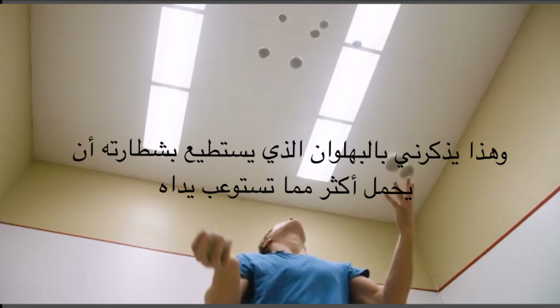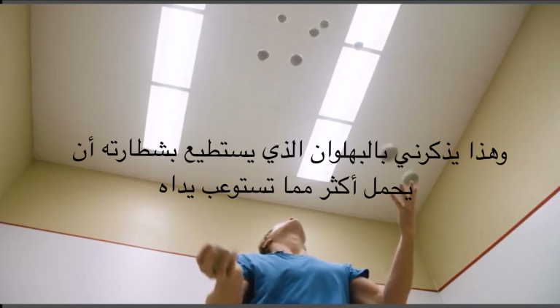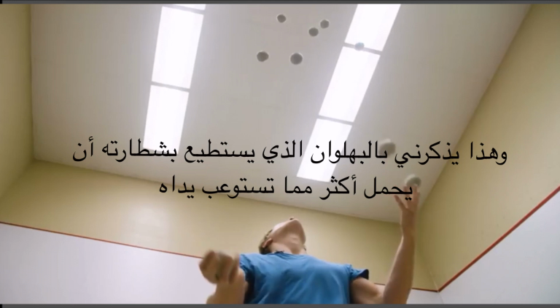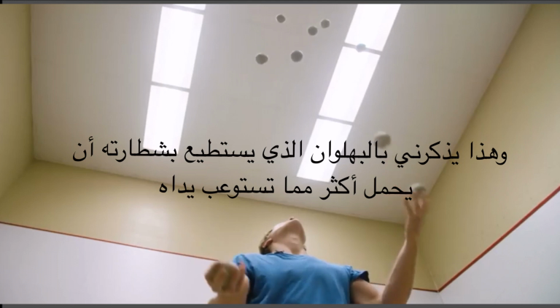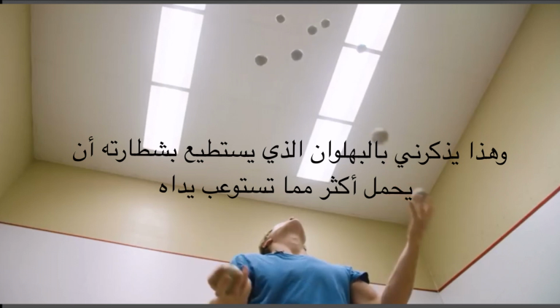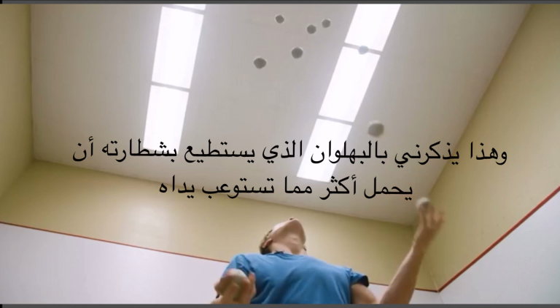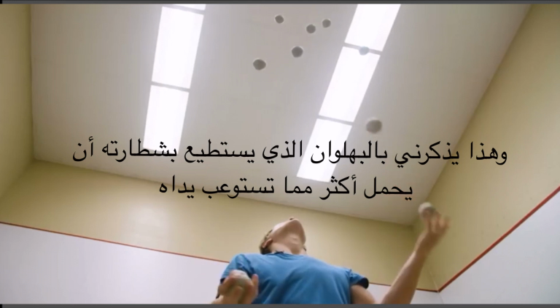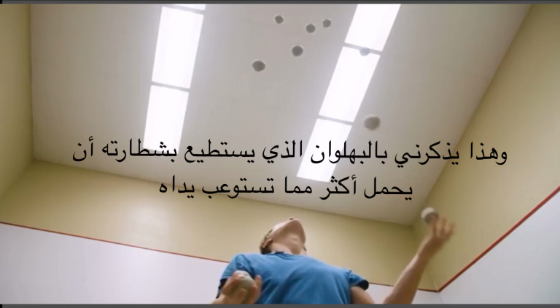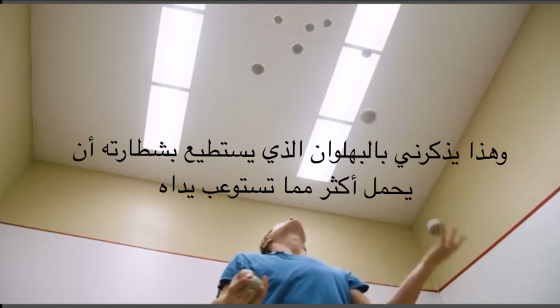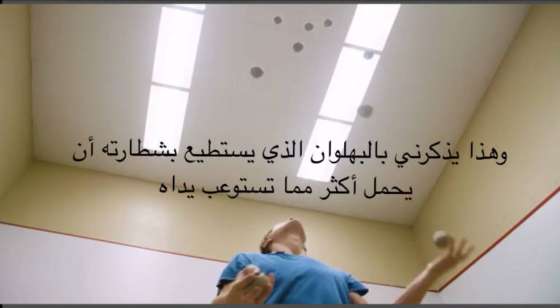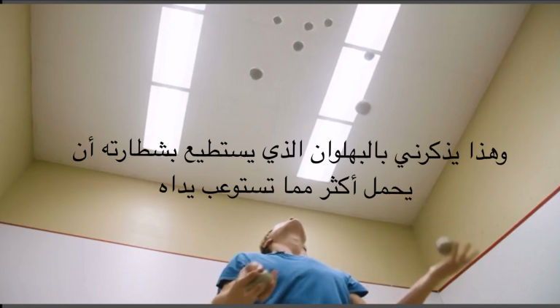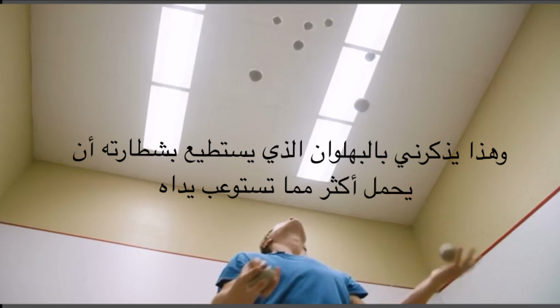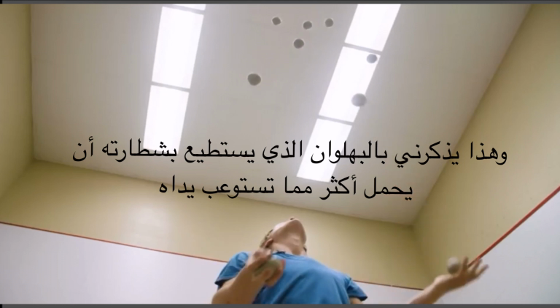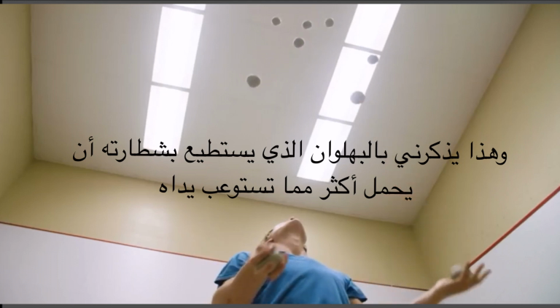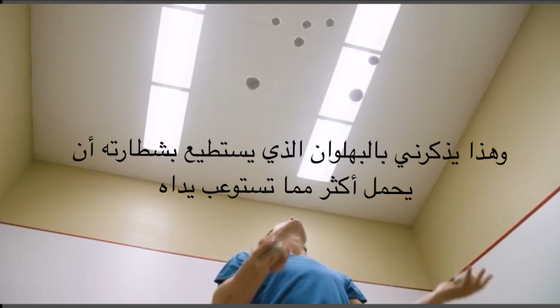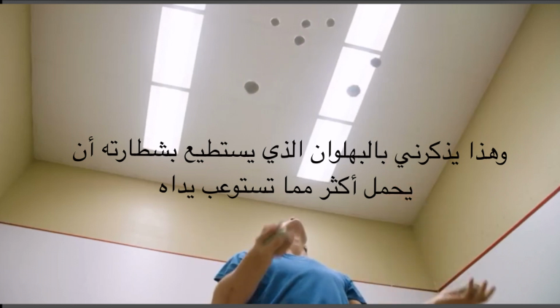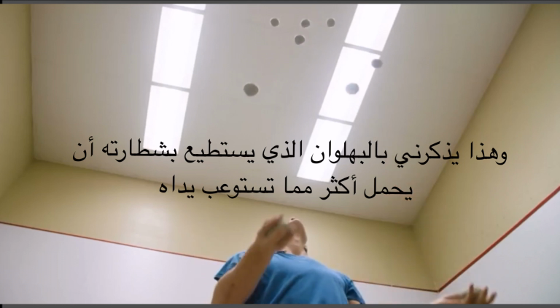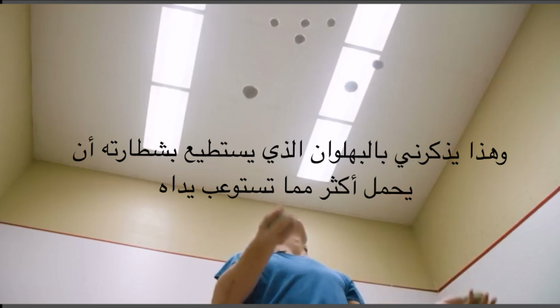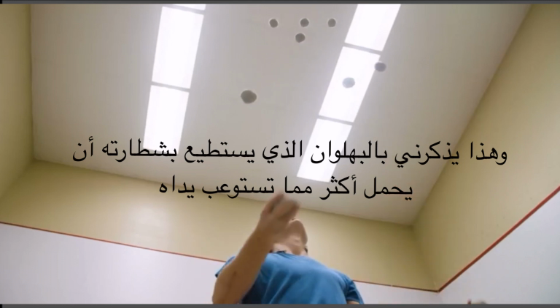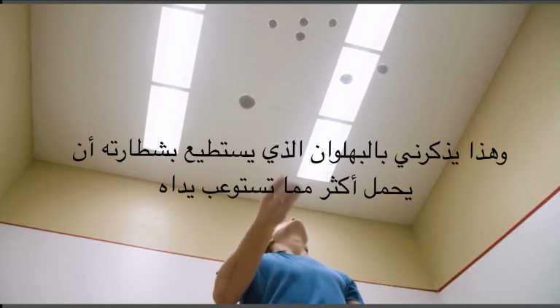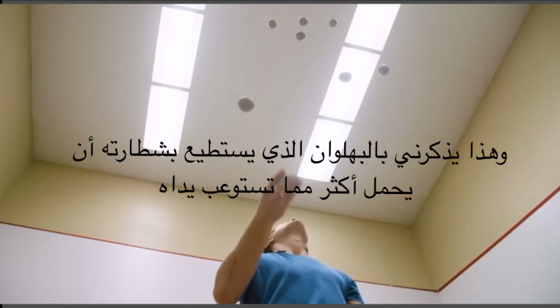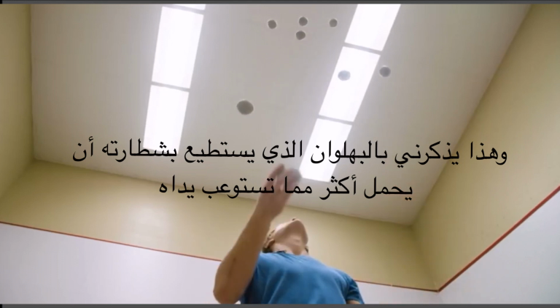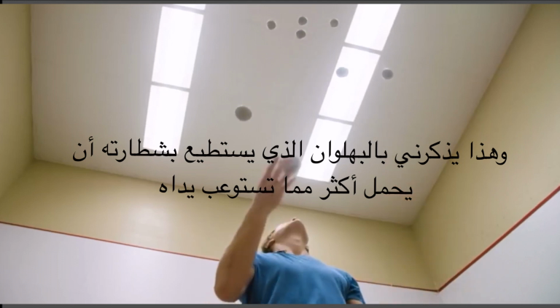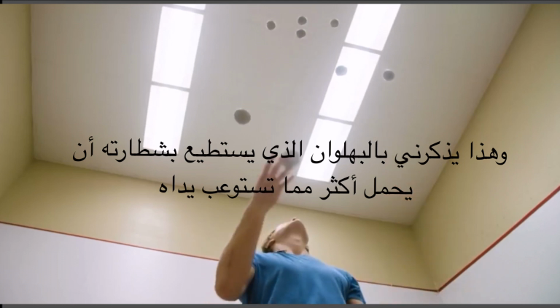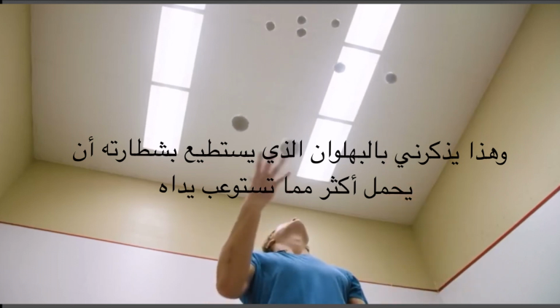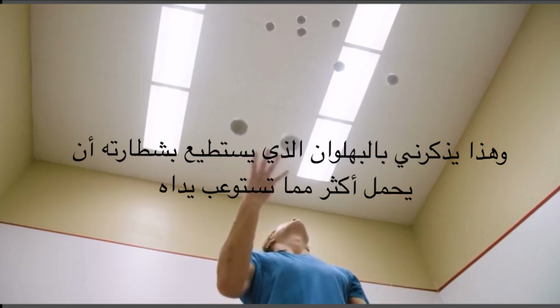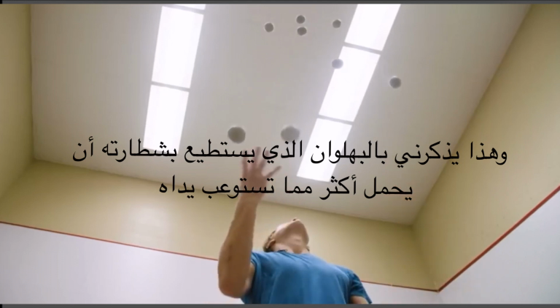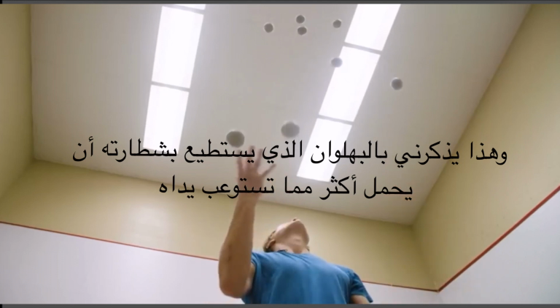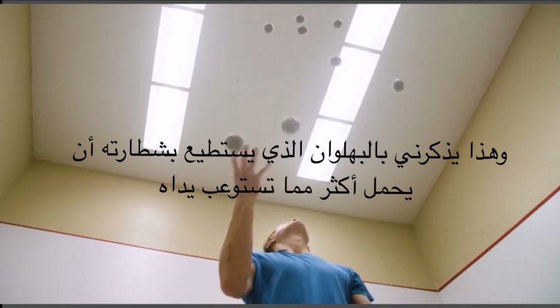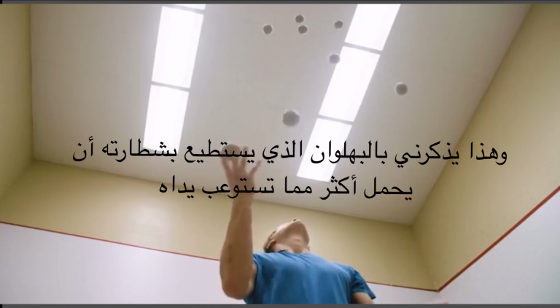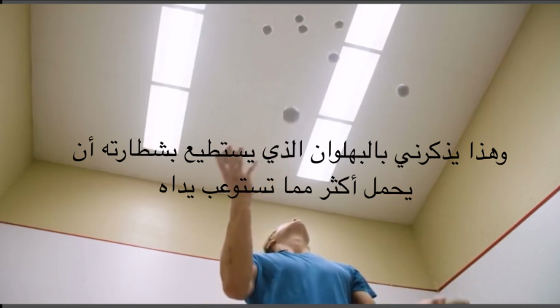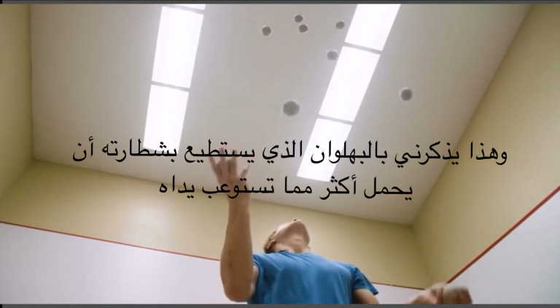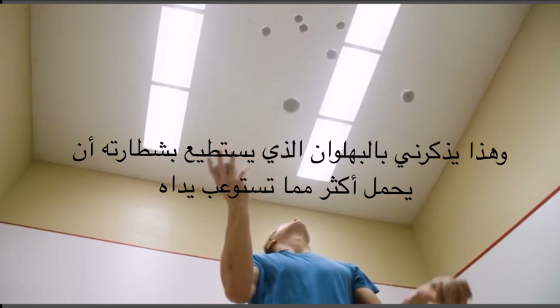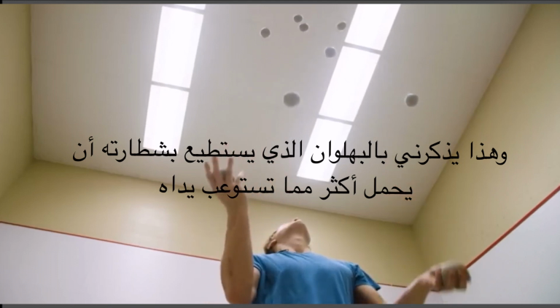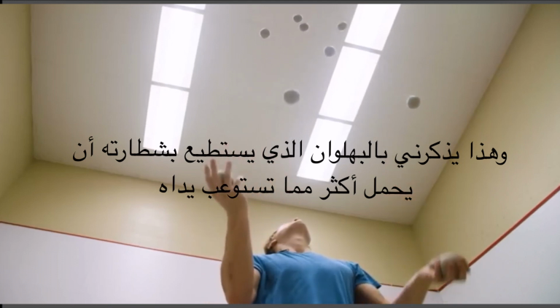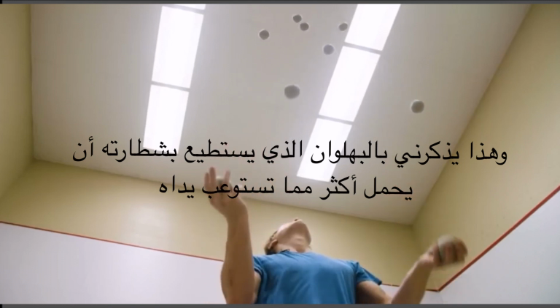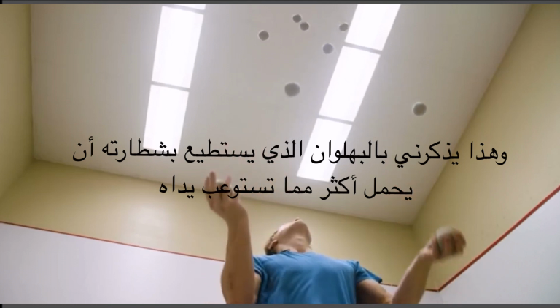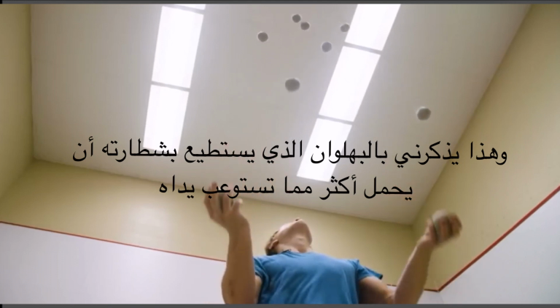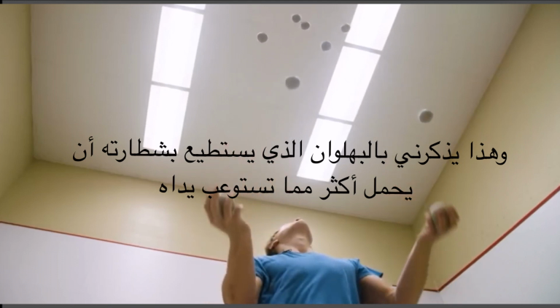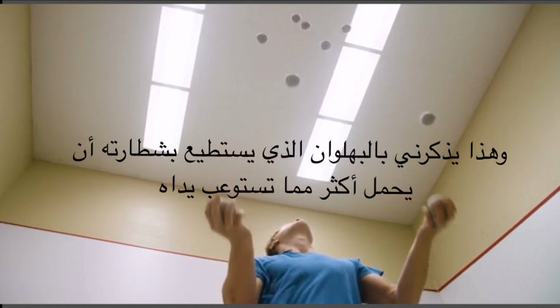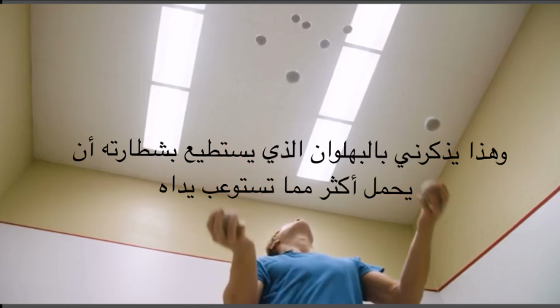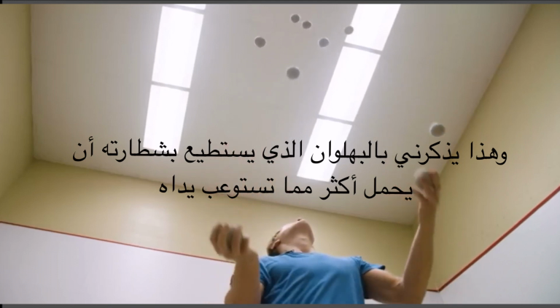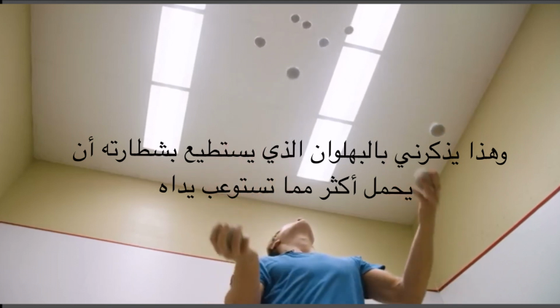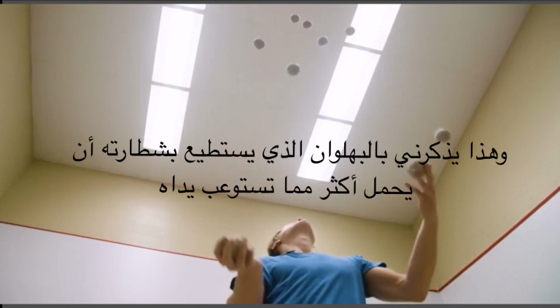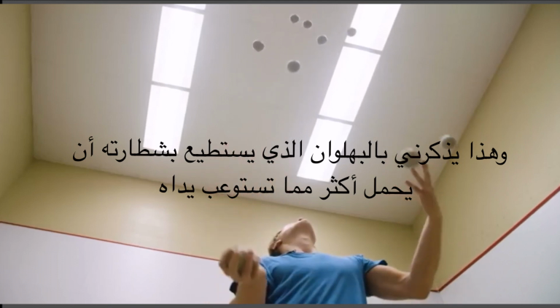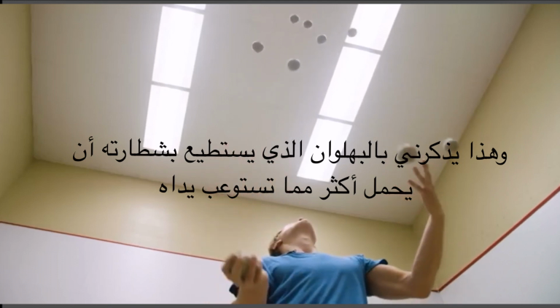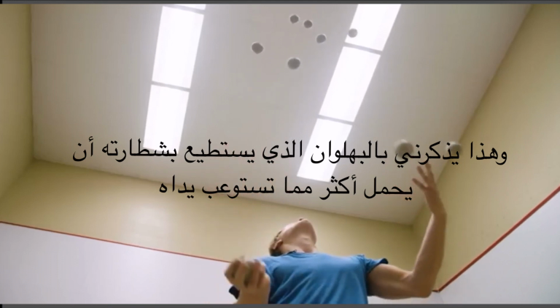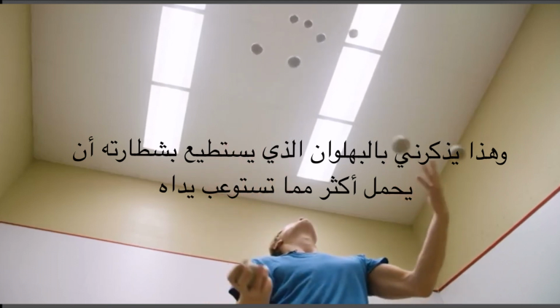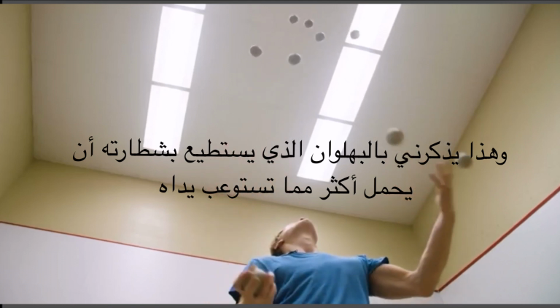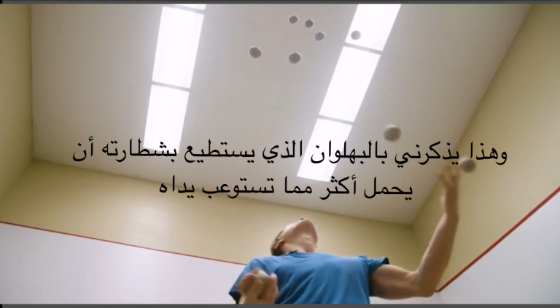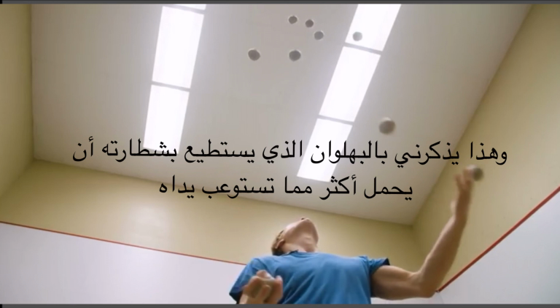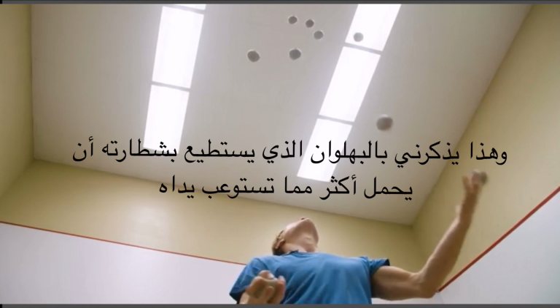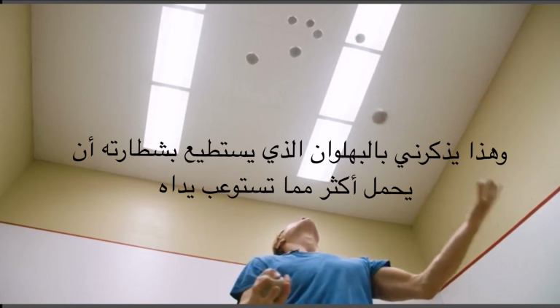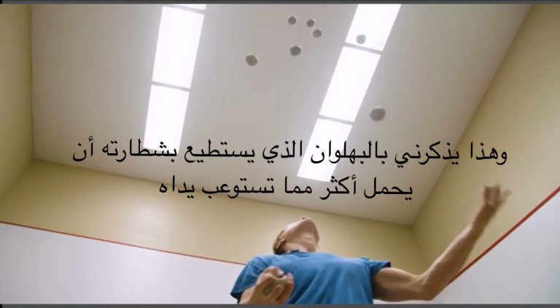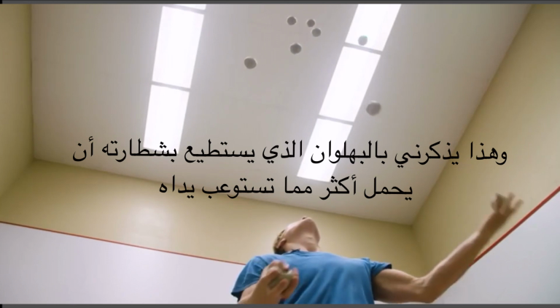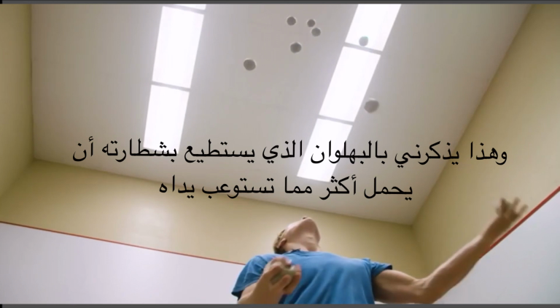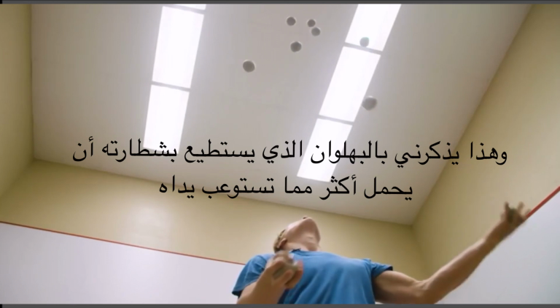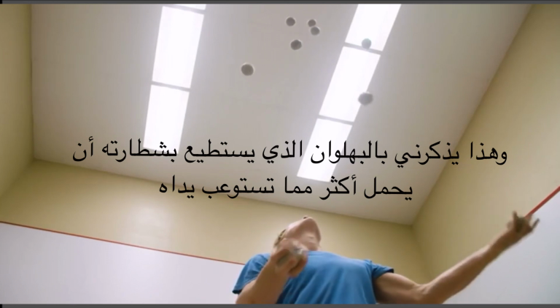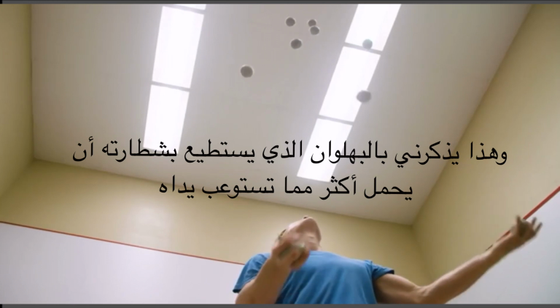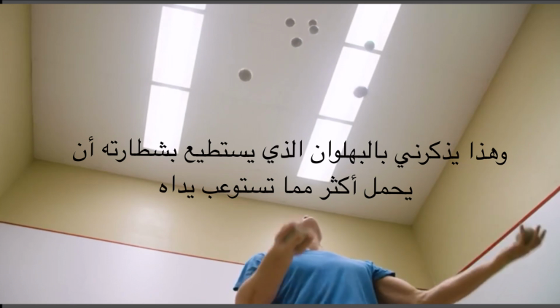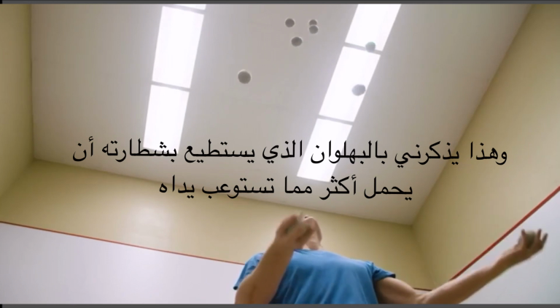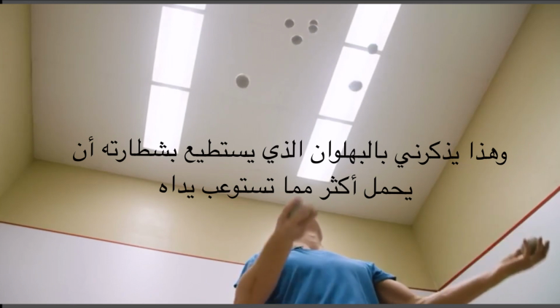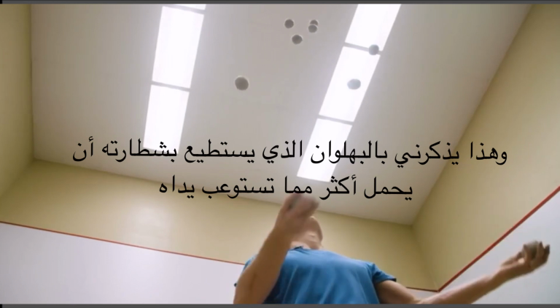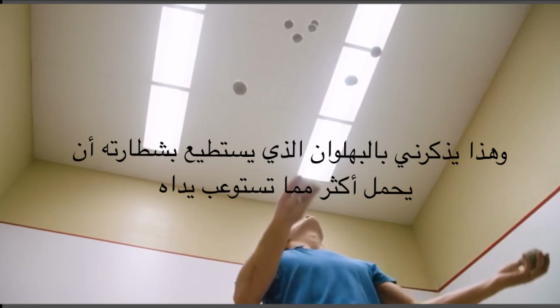Think of a skilled balls juggler. With his talent, he's able to deal with the number of balls that two hands can't hold.